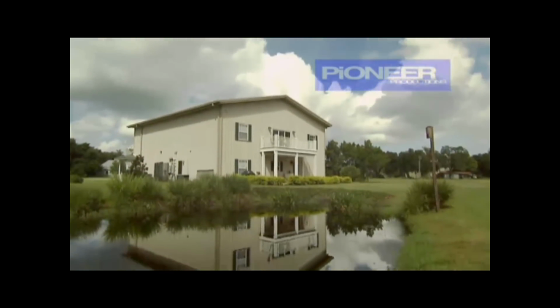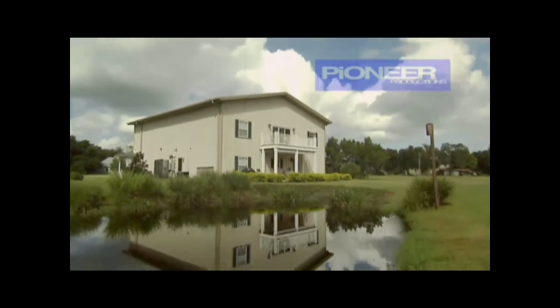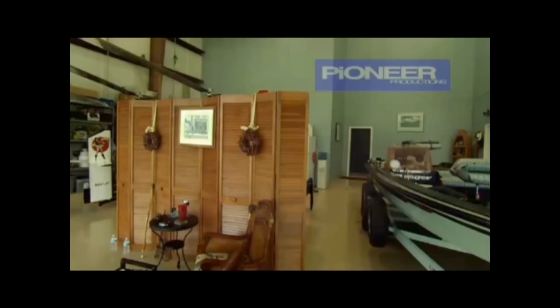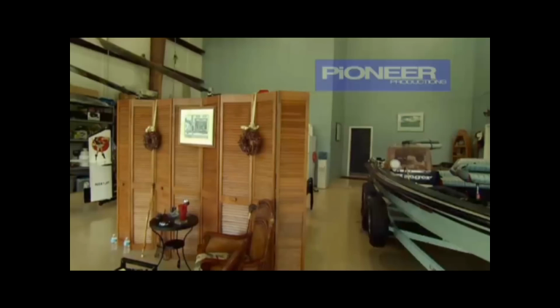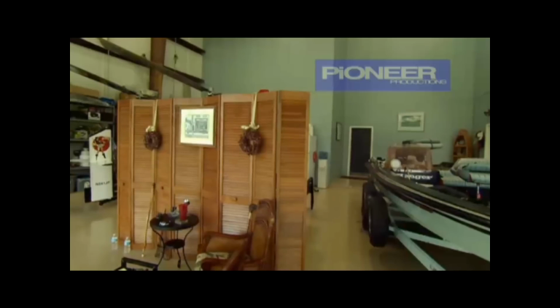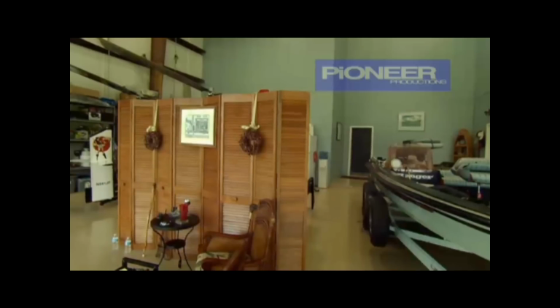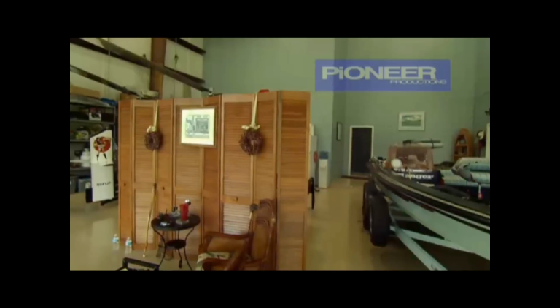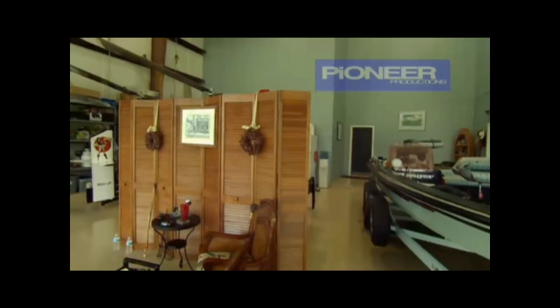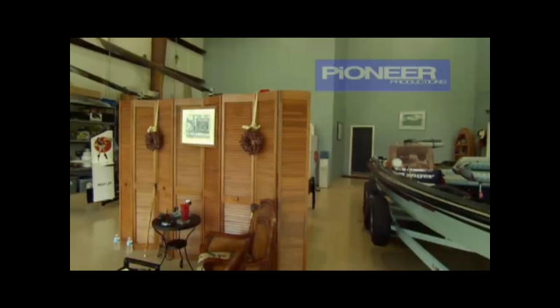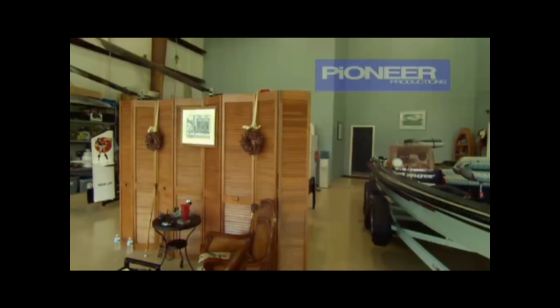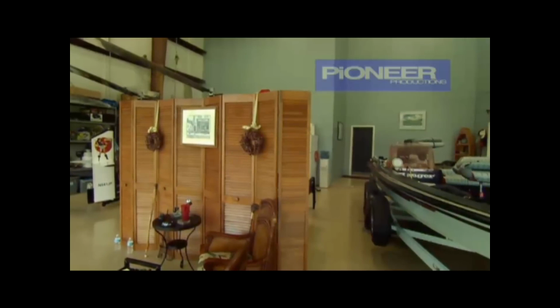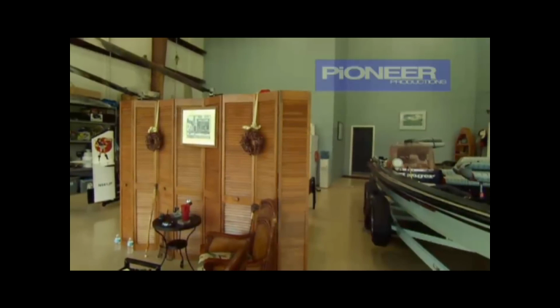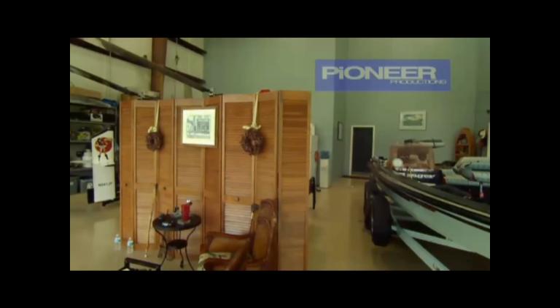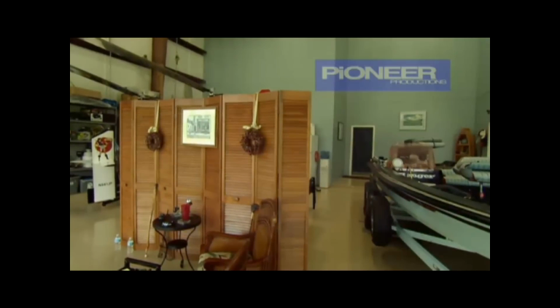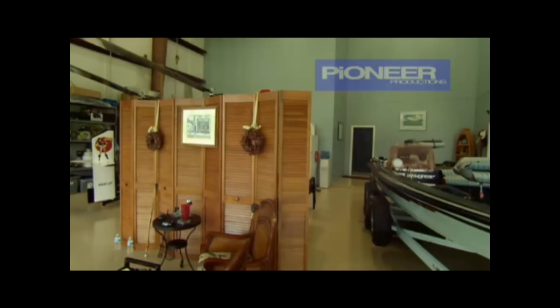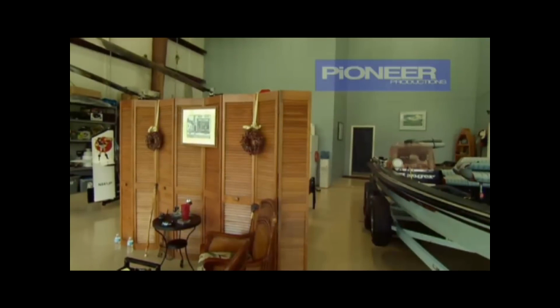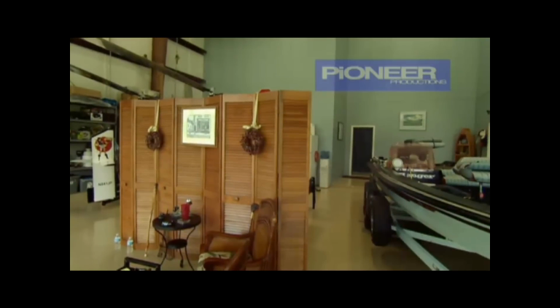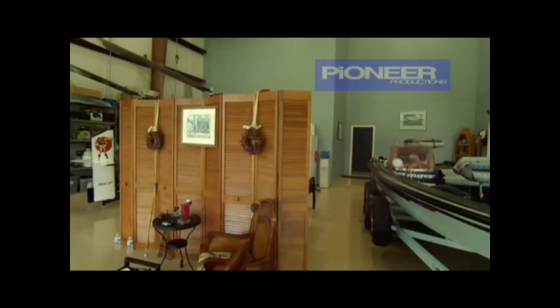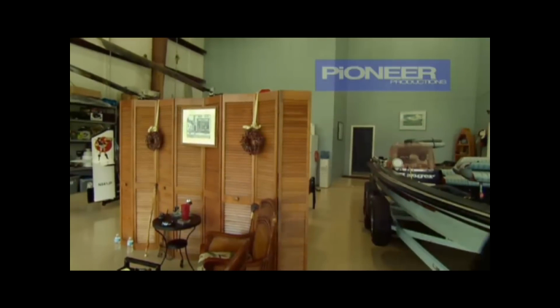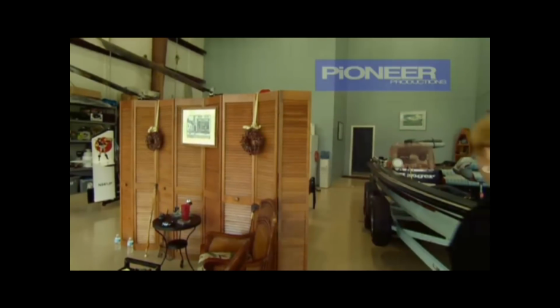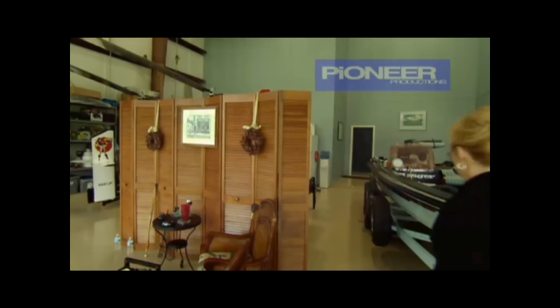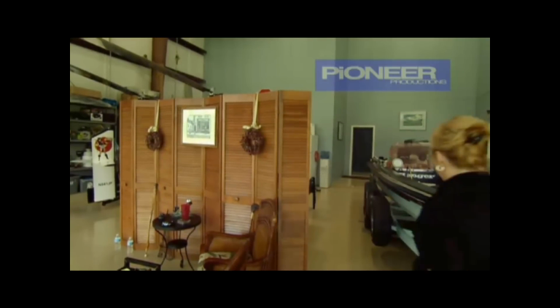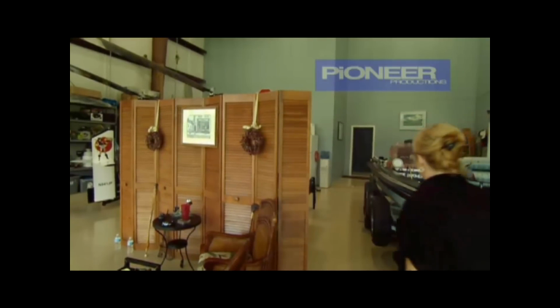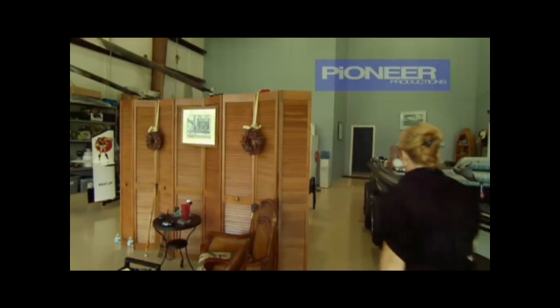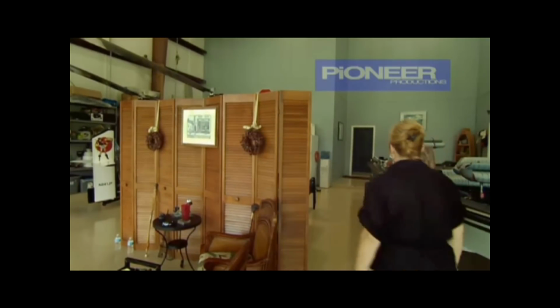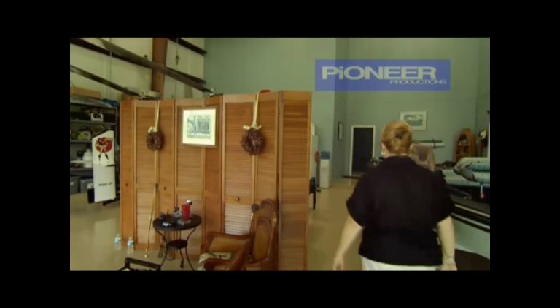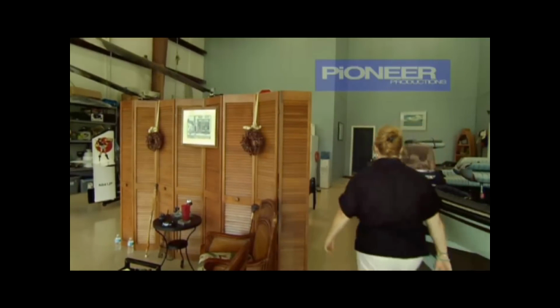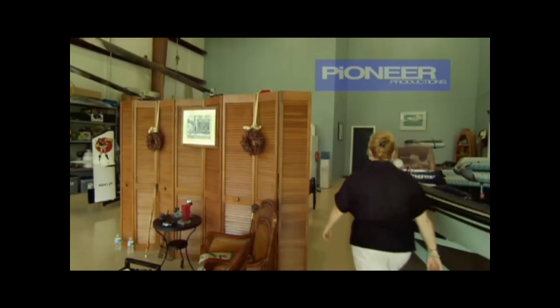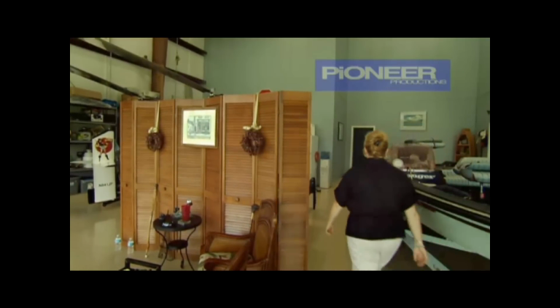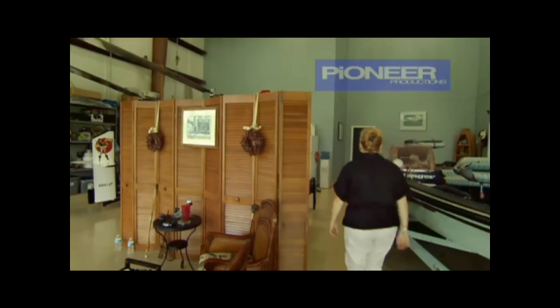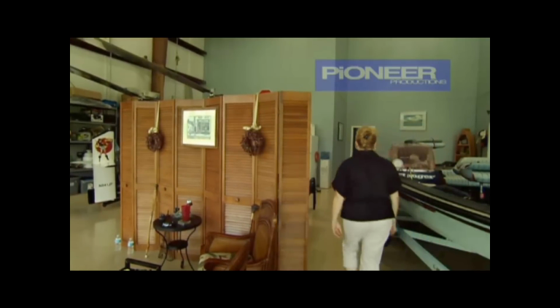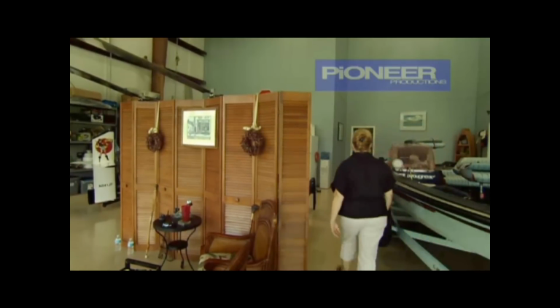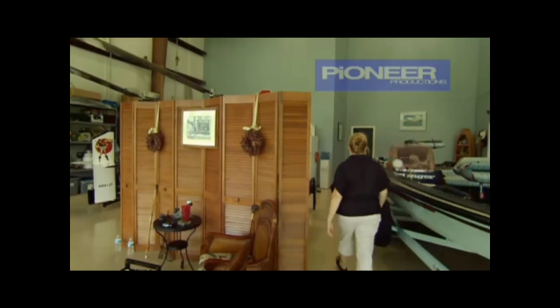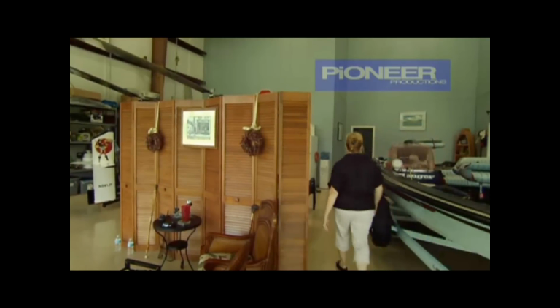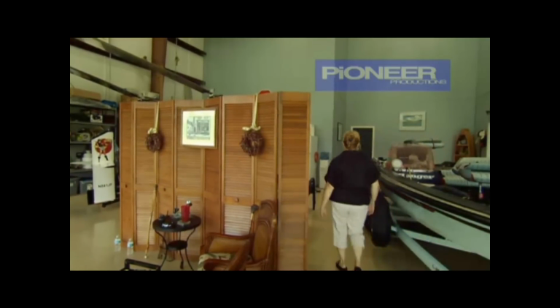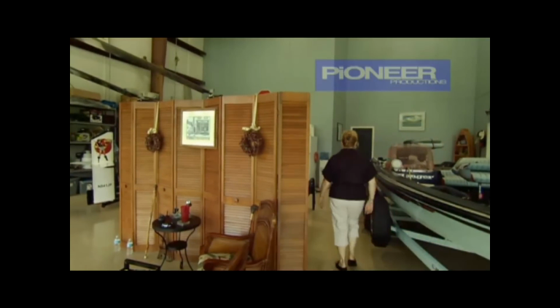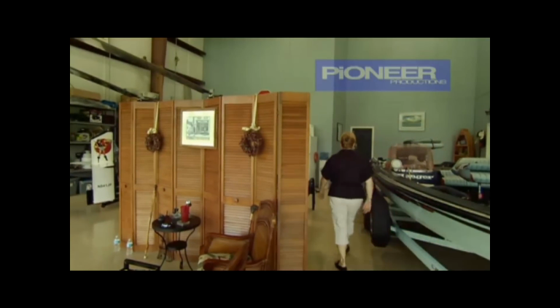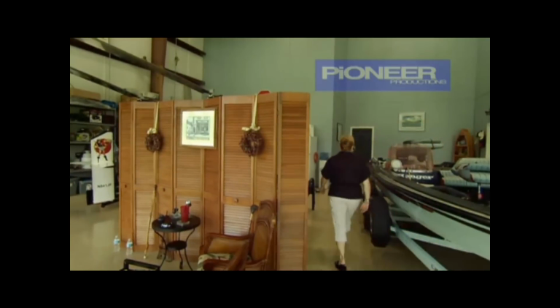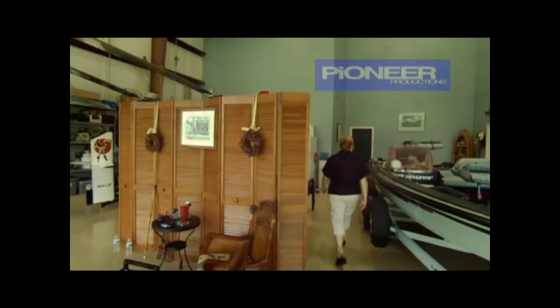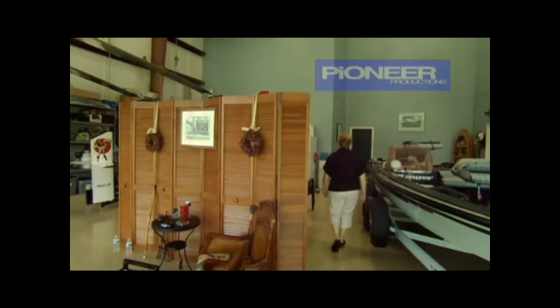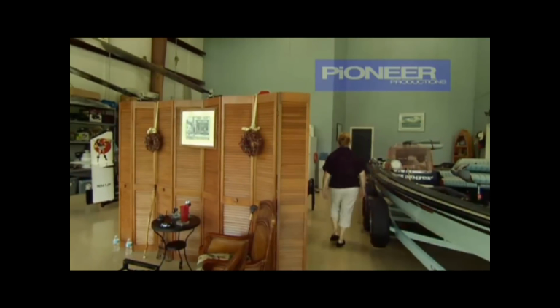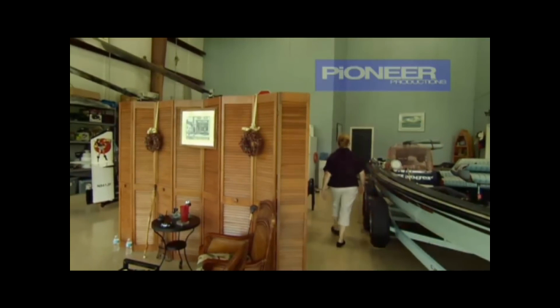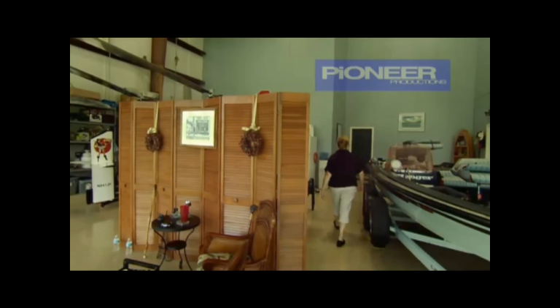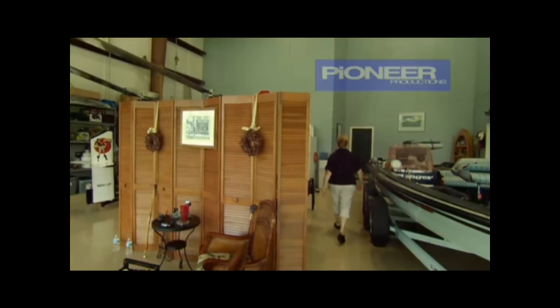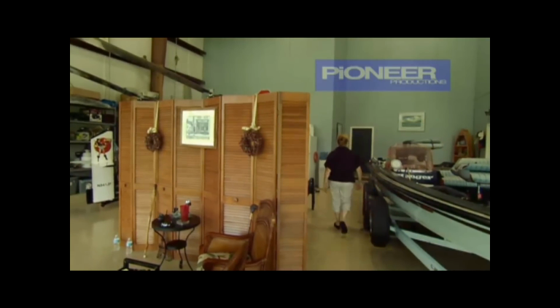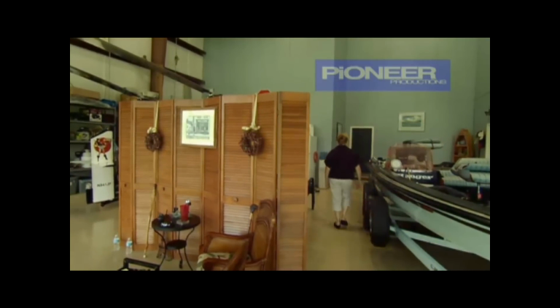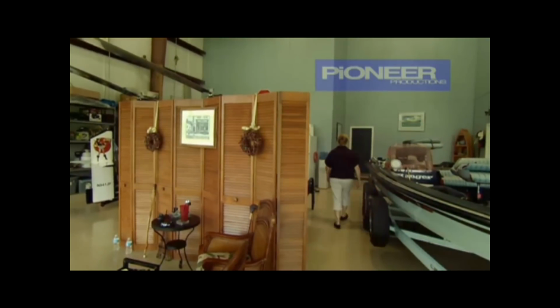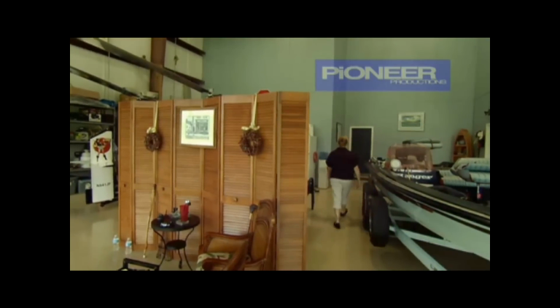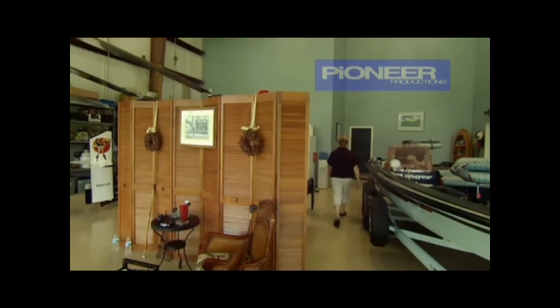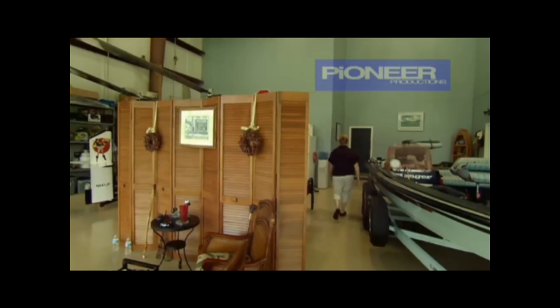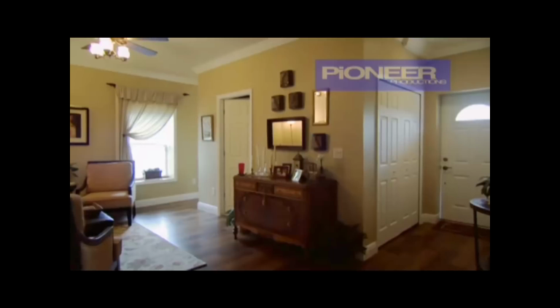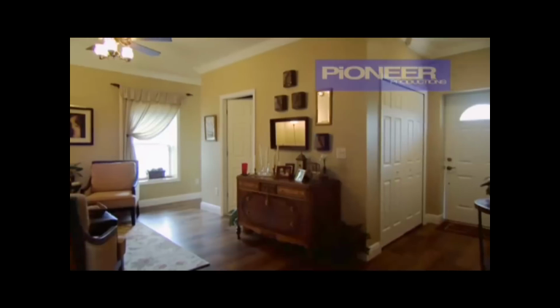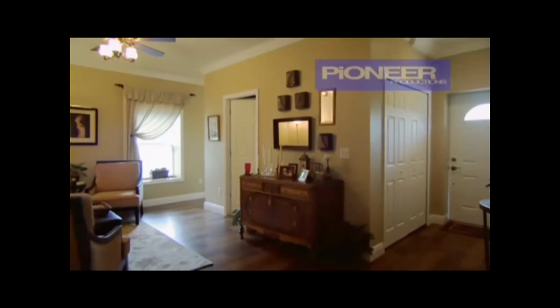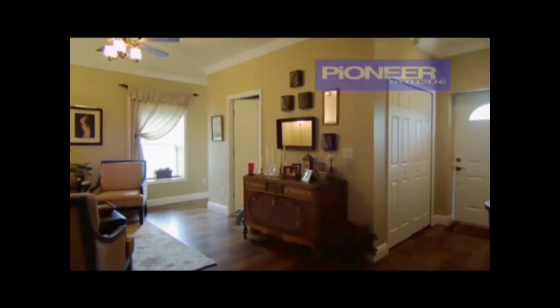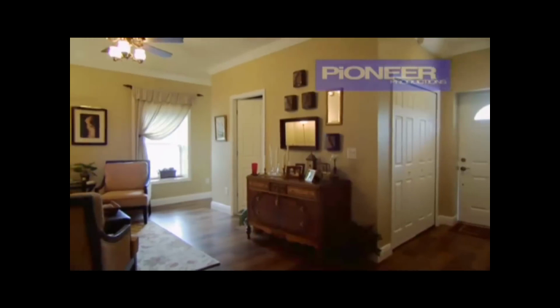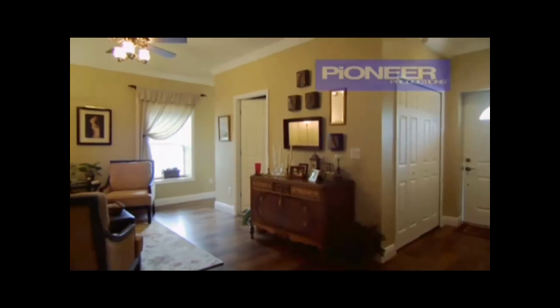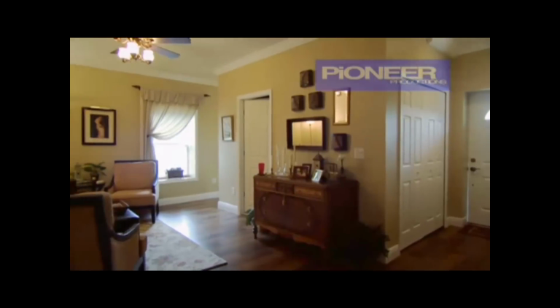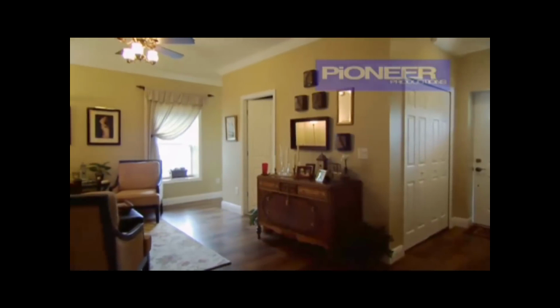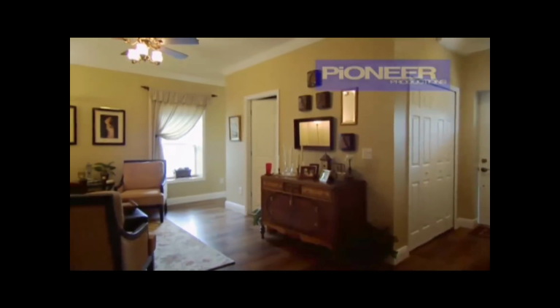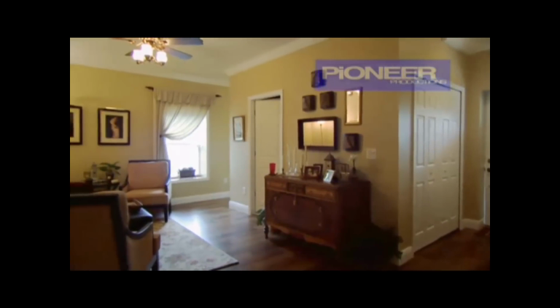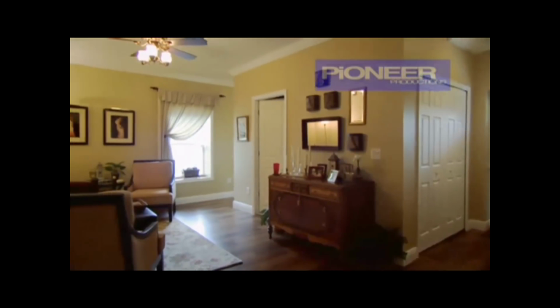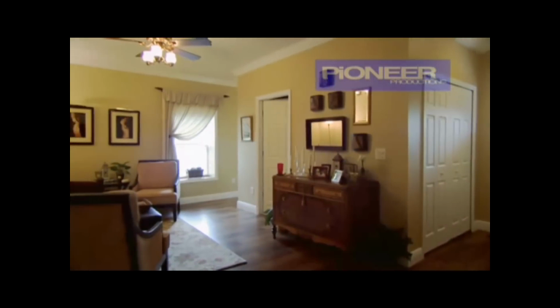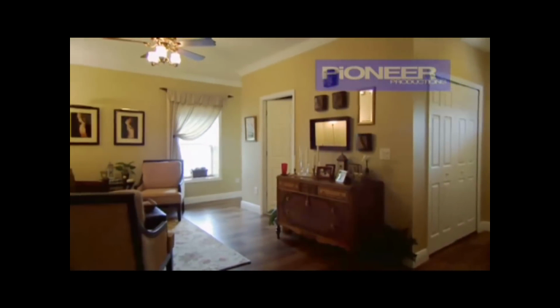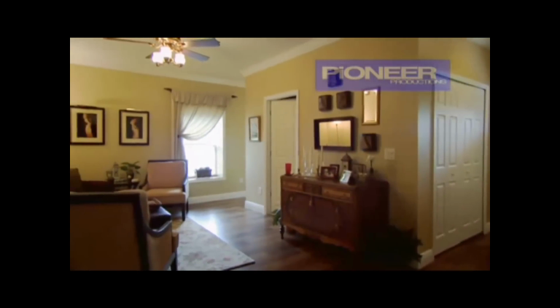From inside the hangar, it's hard to tell that anyone lives here. But head through a door, and this hangar suddenly becomes a home.